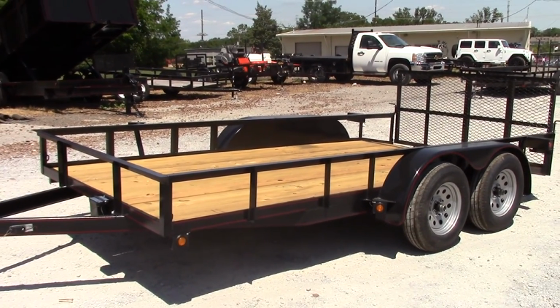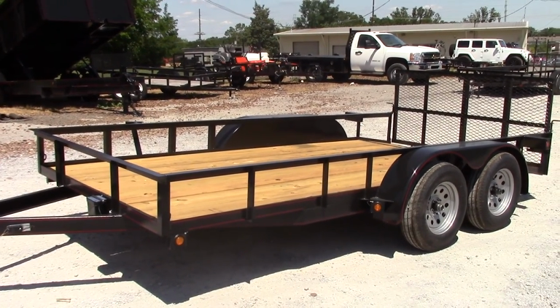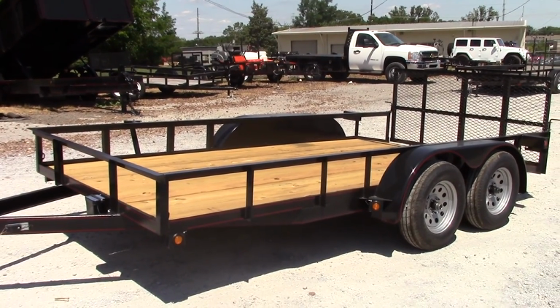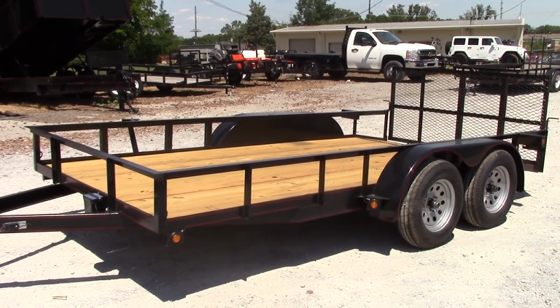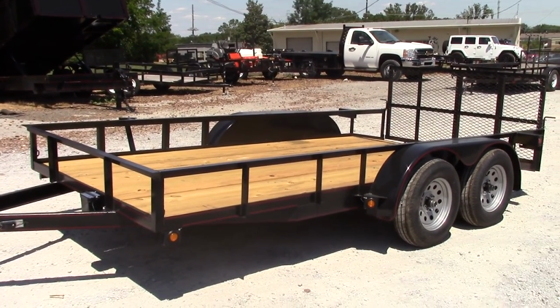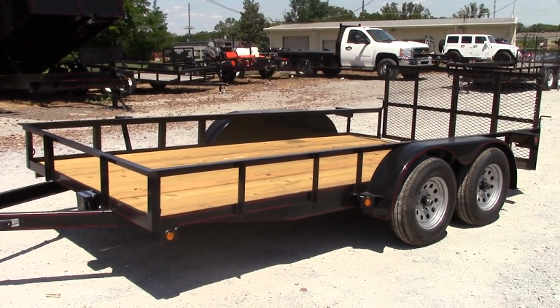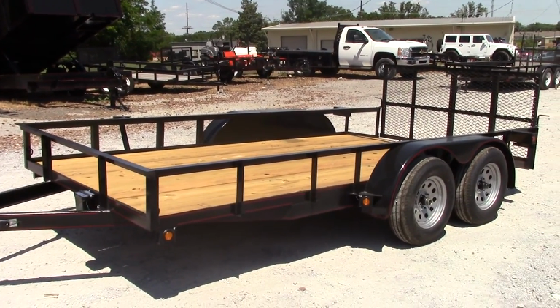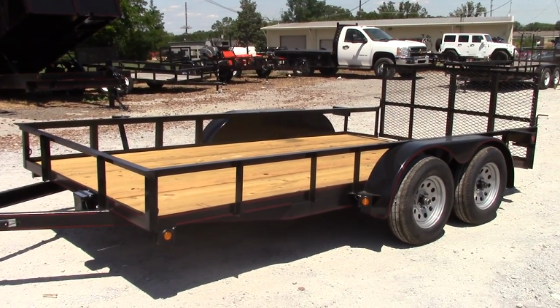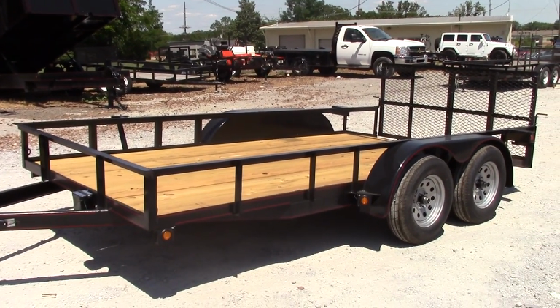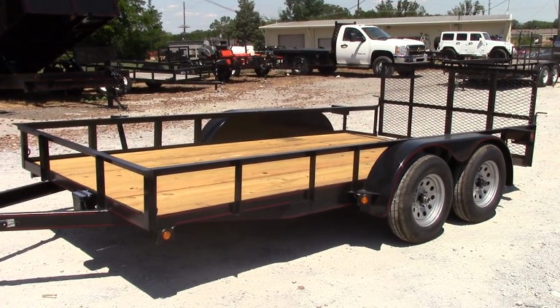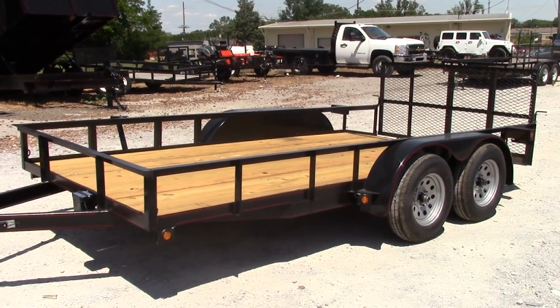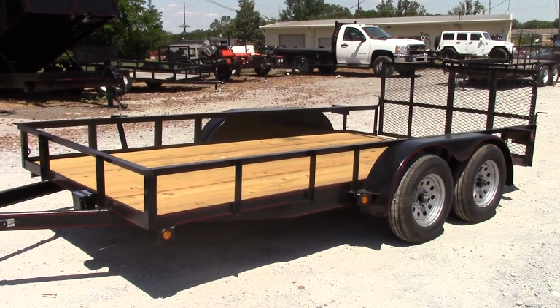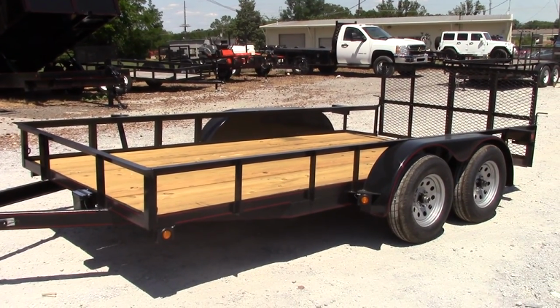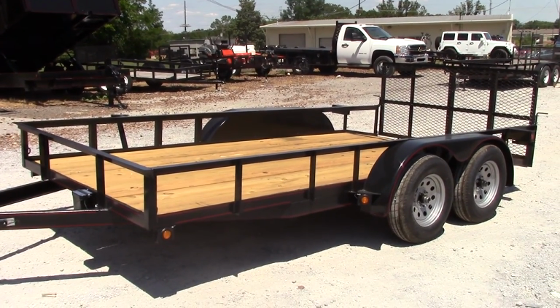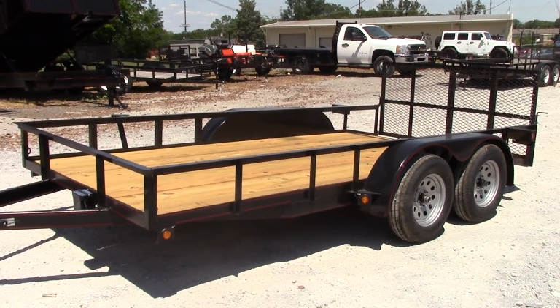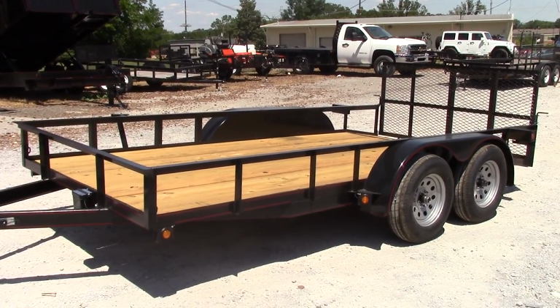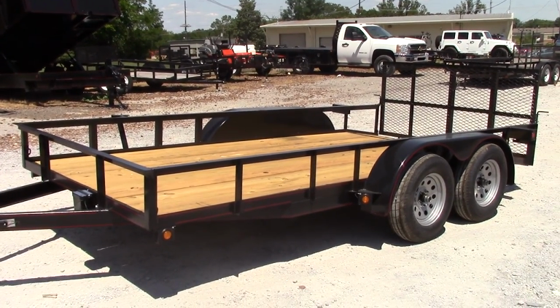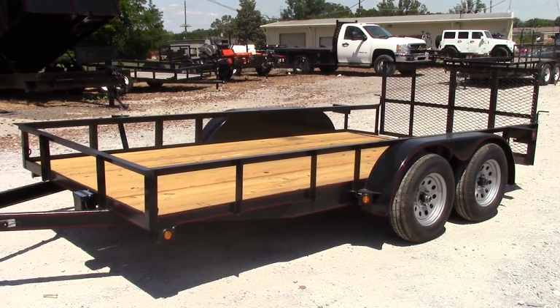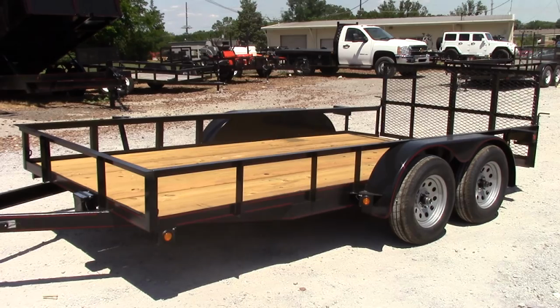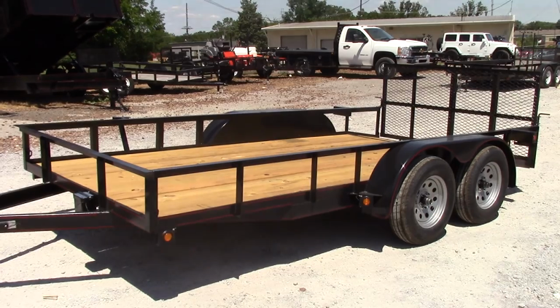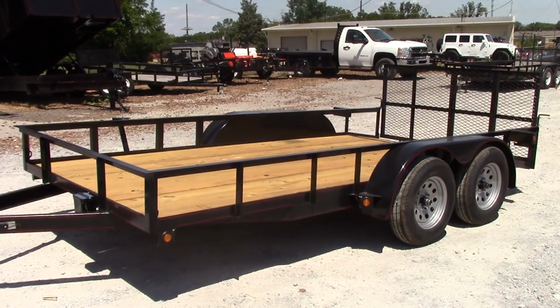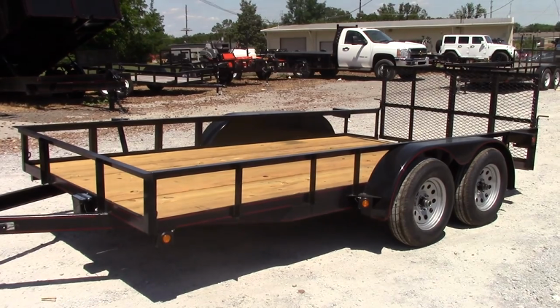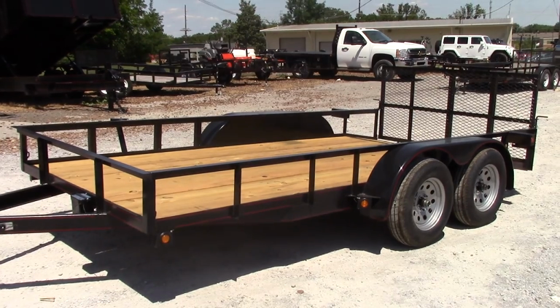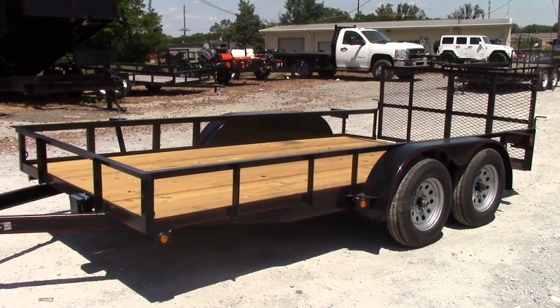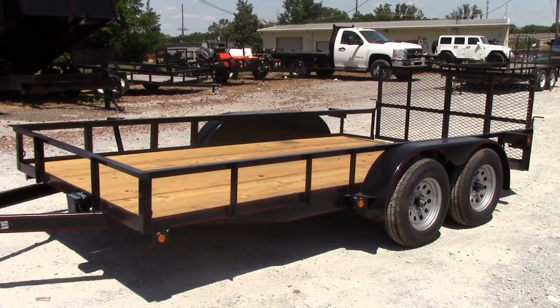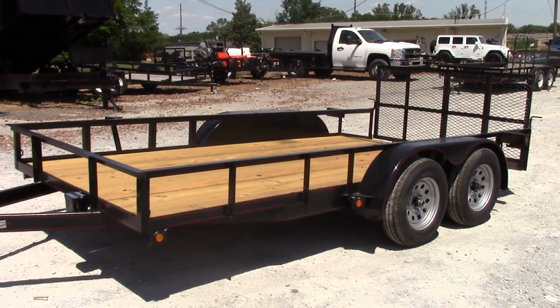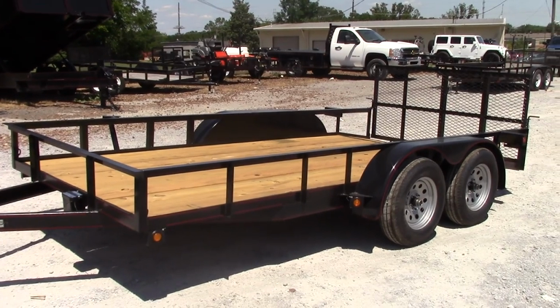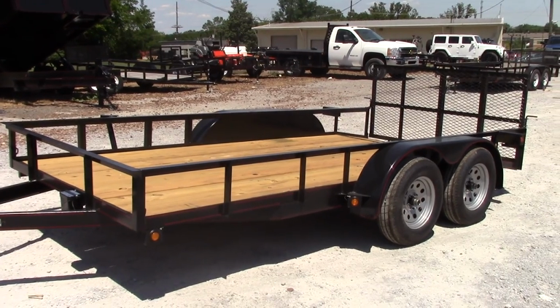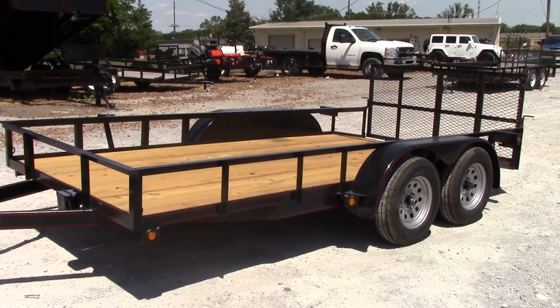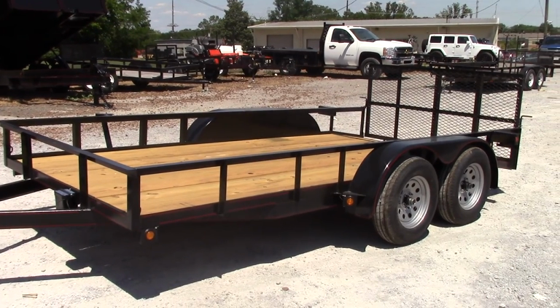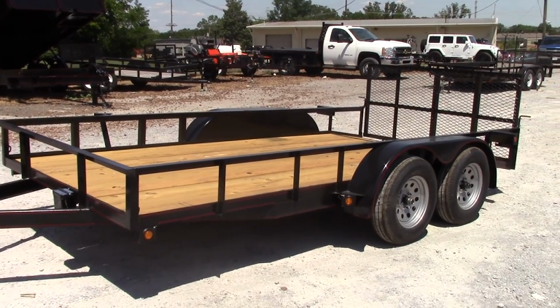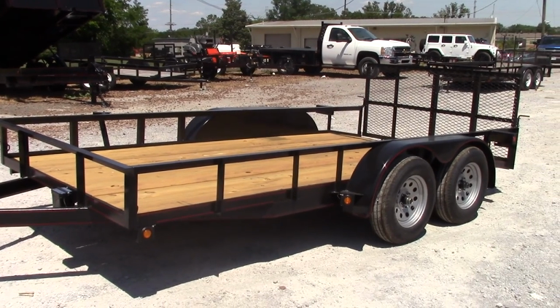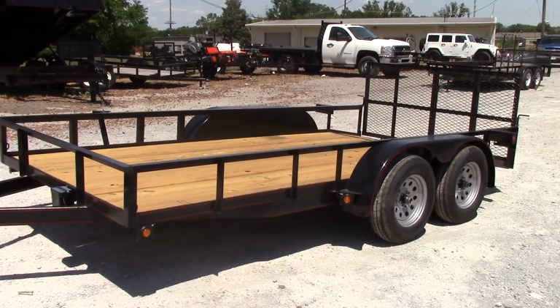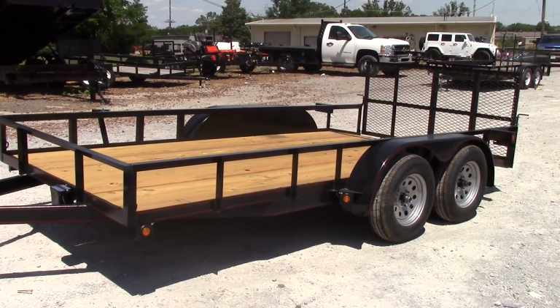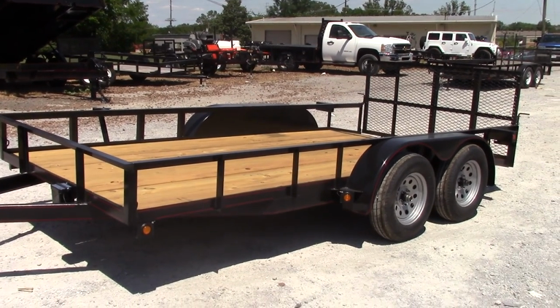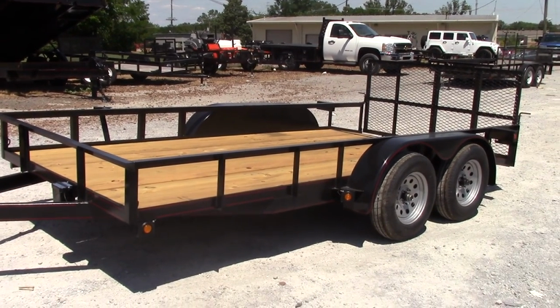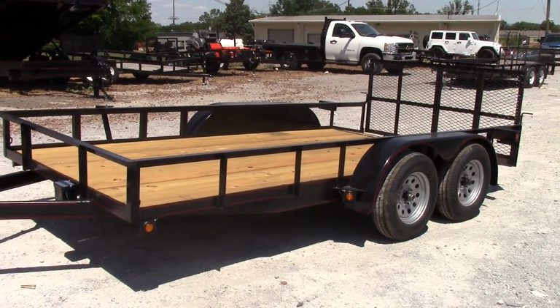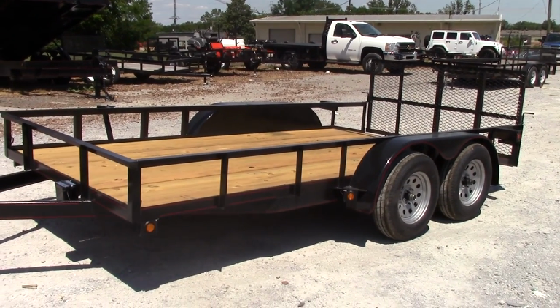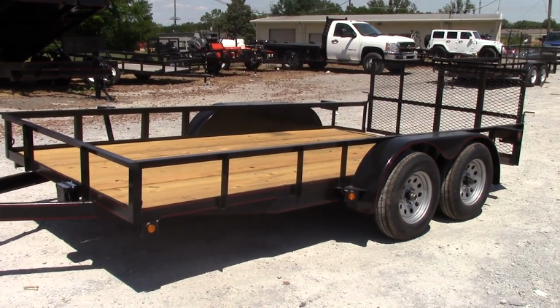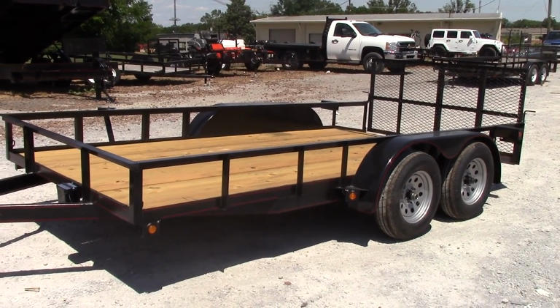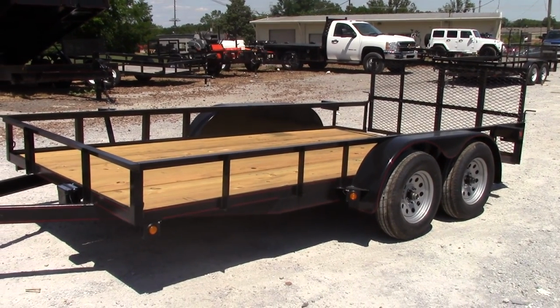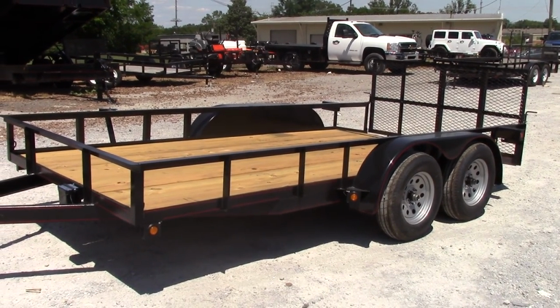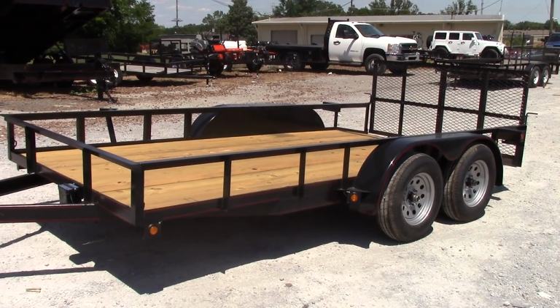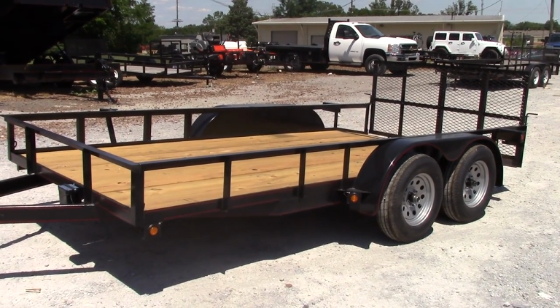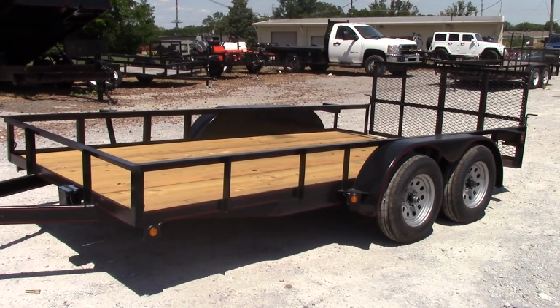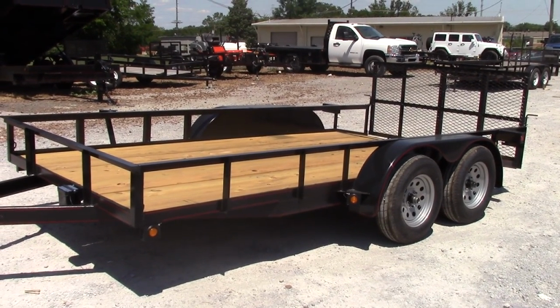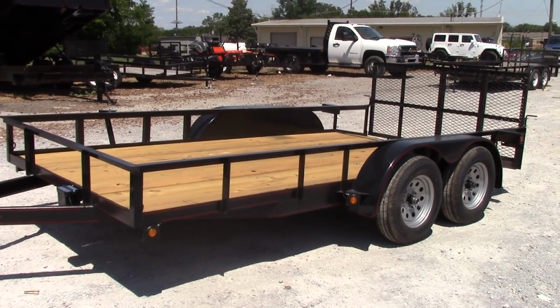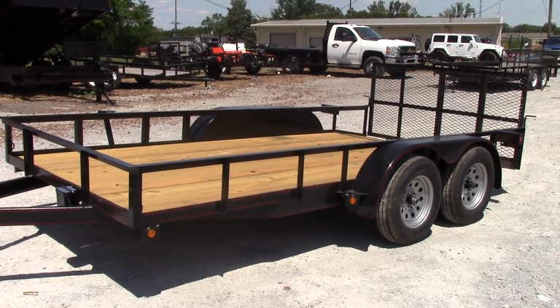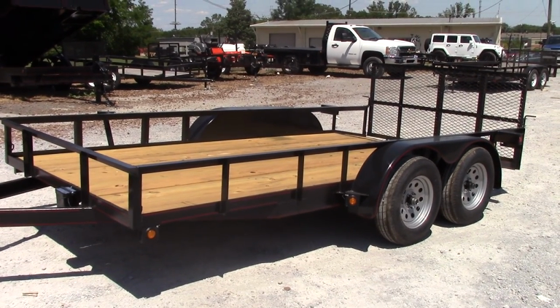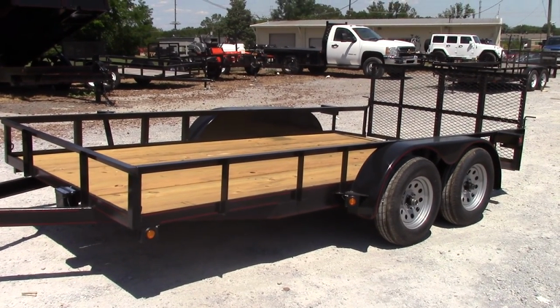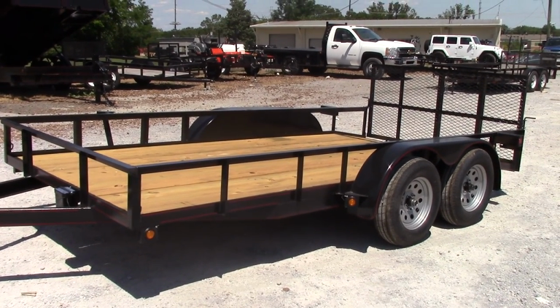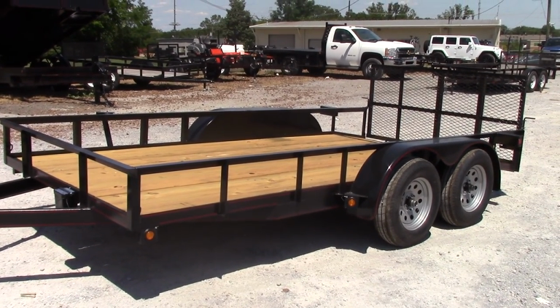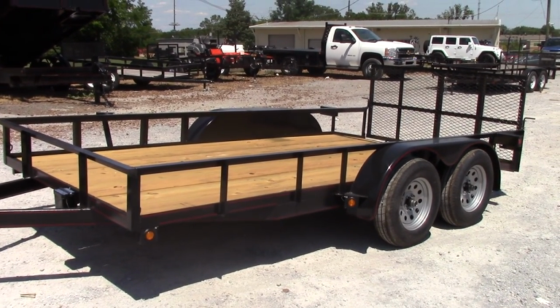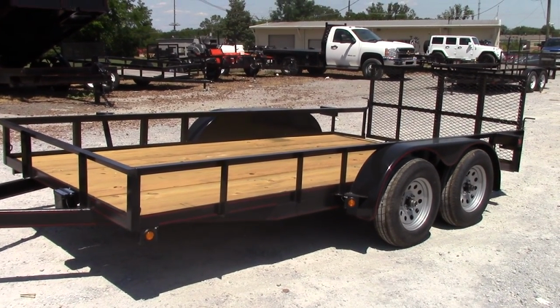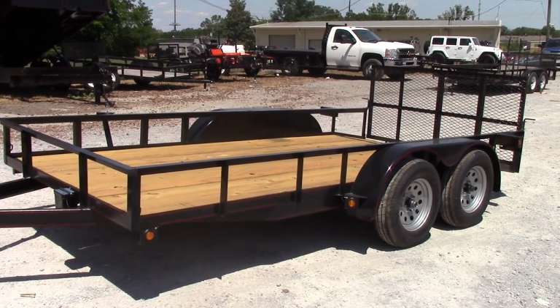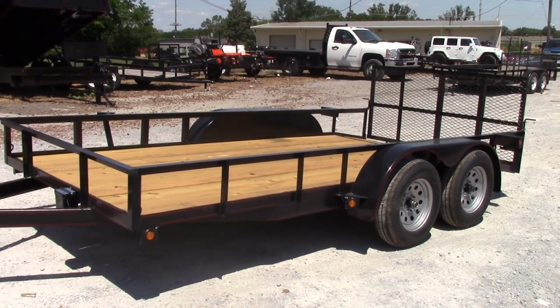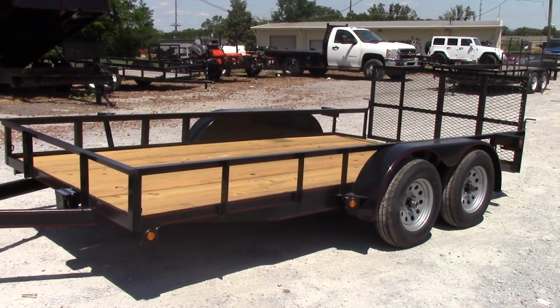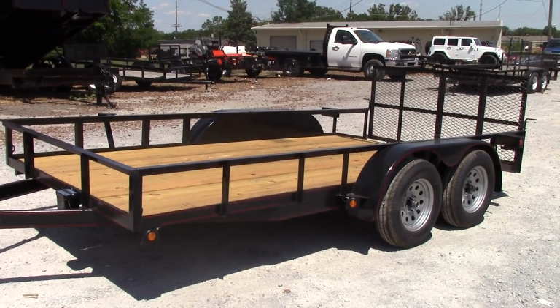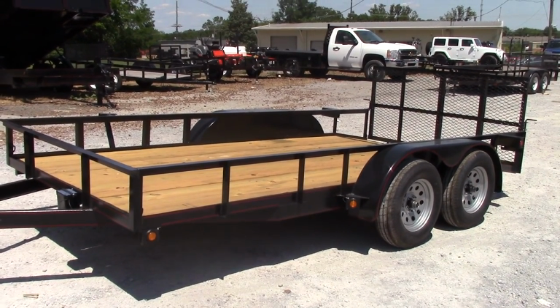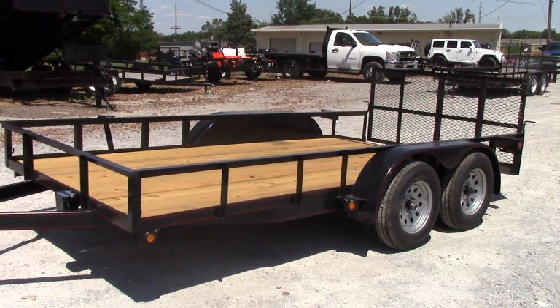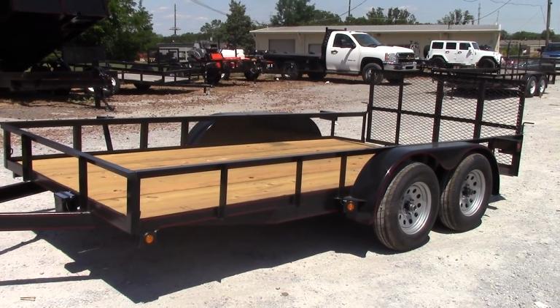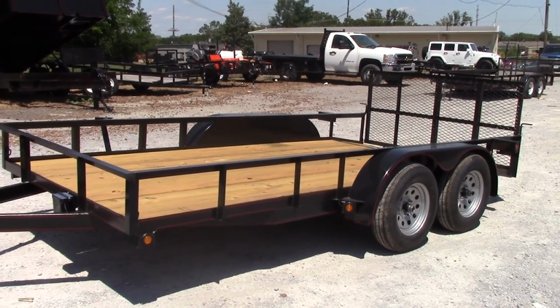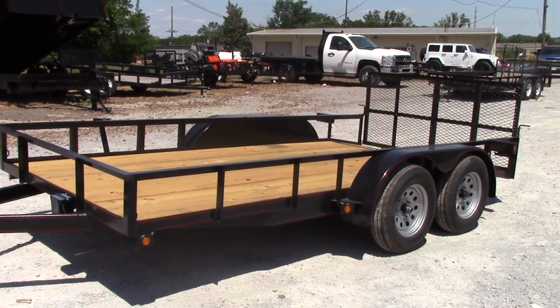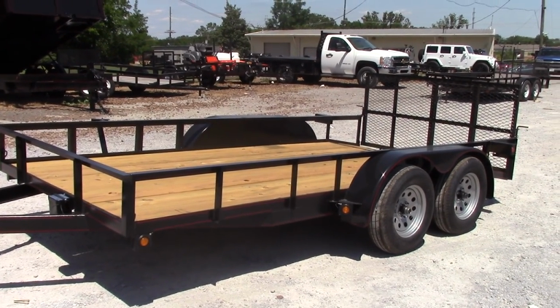You're going to have tie-downs or D-rings in all four corners of this trailer. You will have step fenders and a spare tire rack.